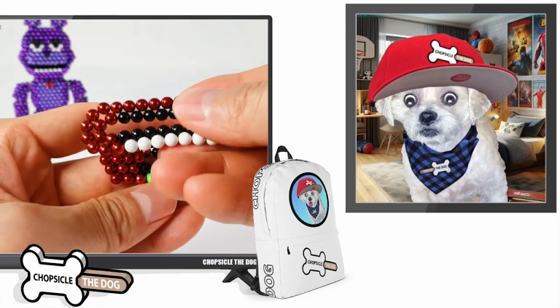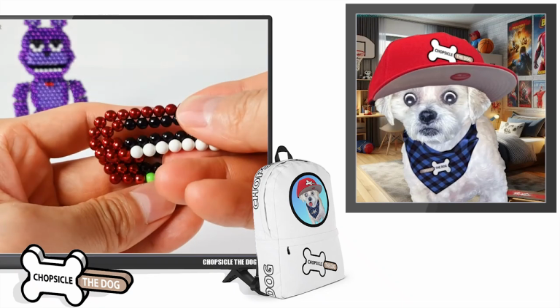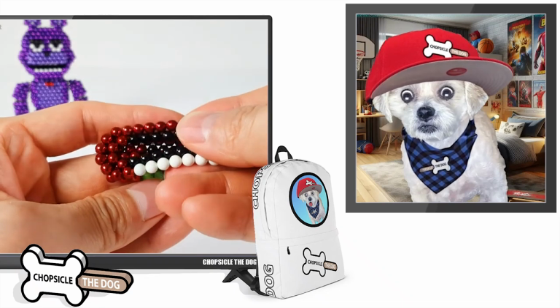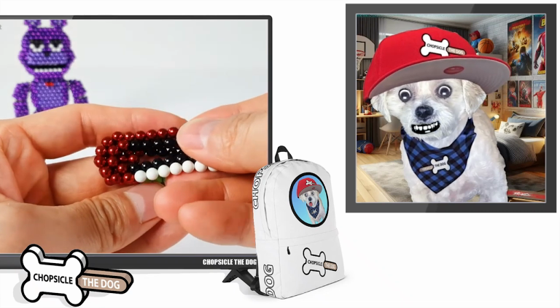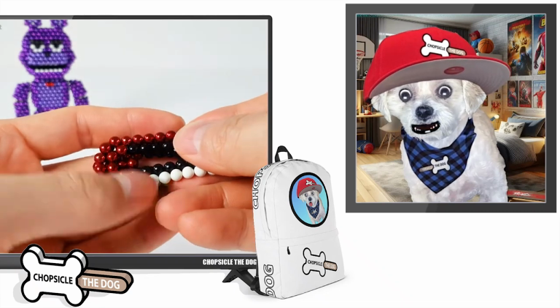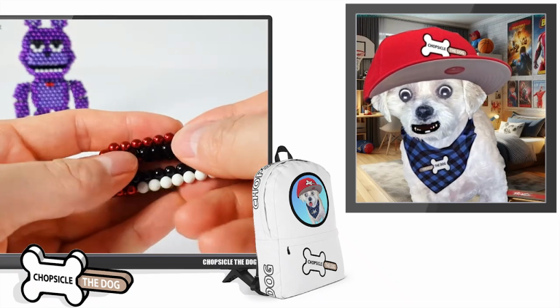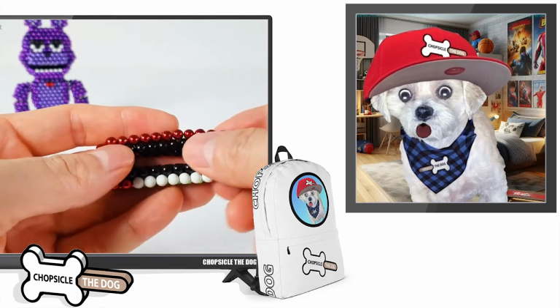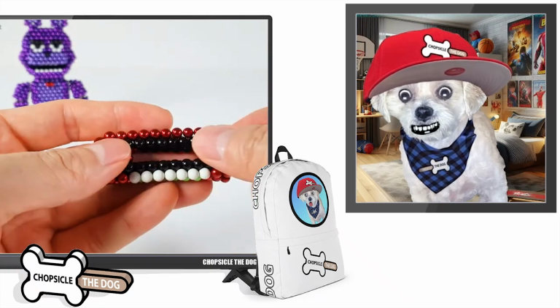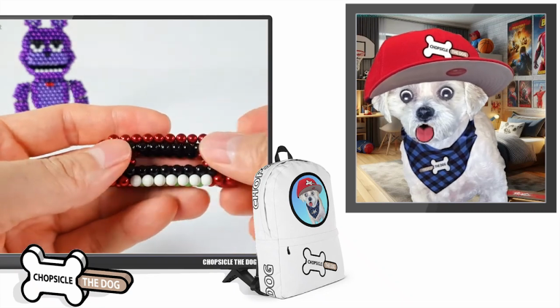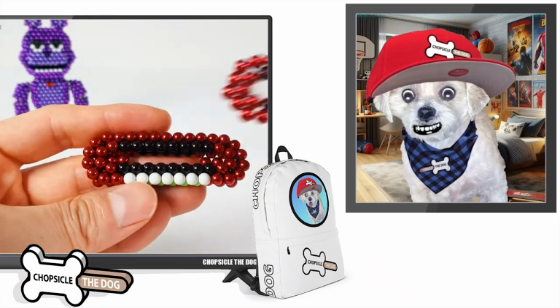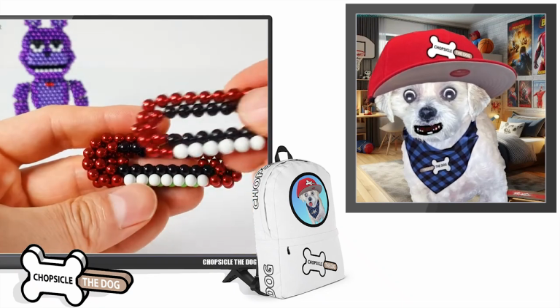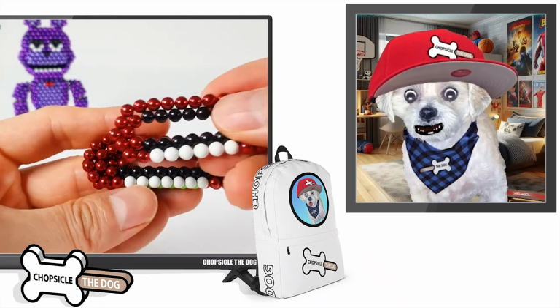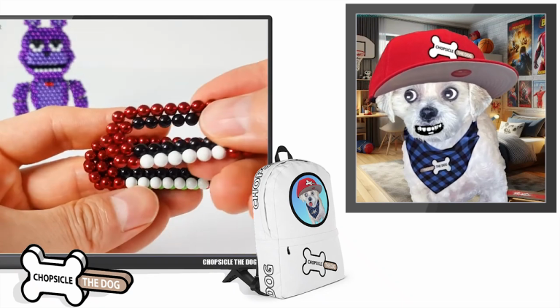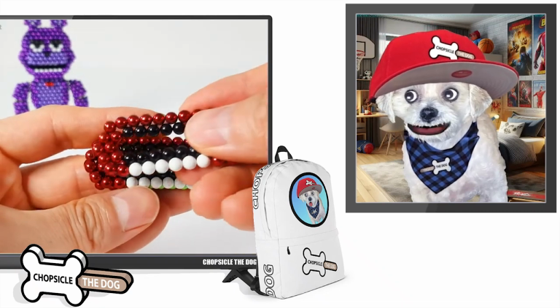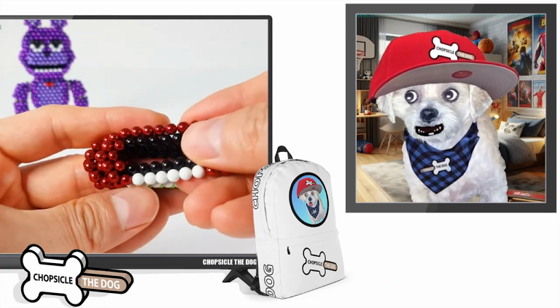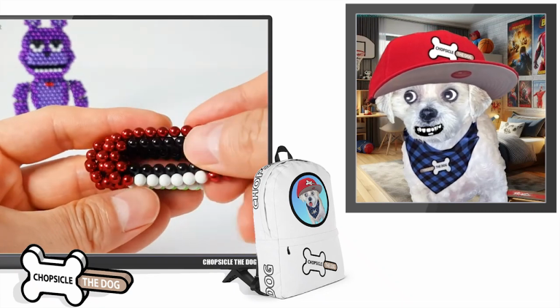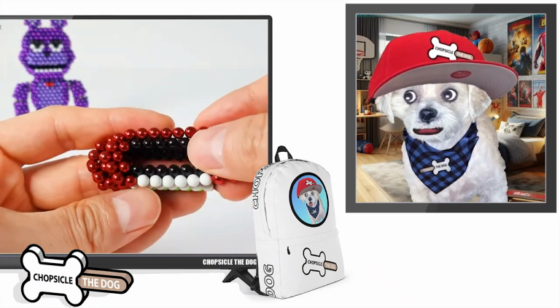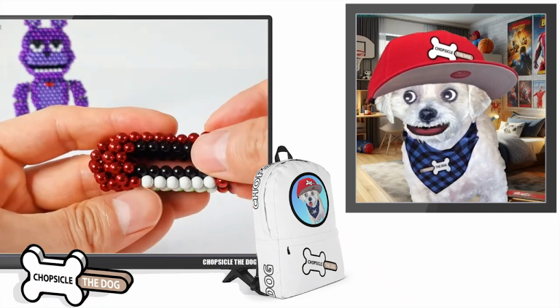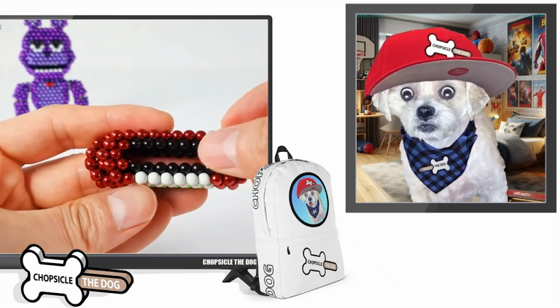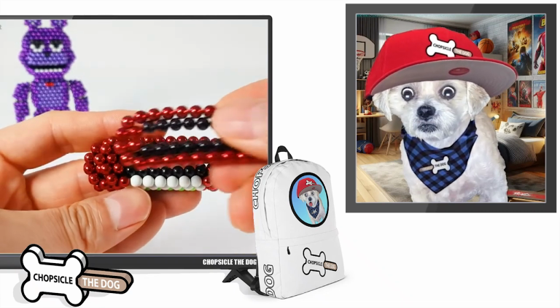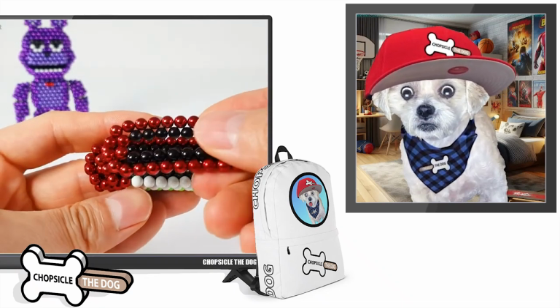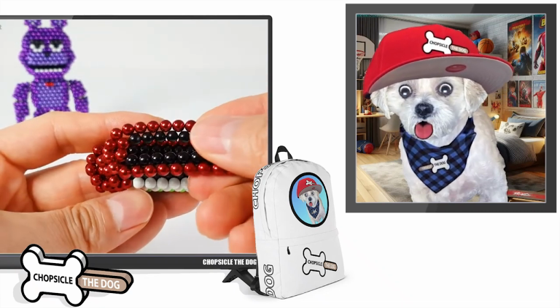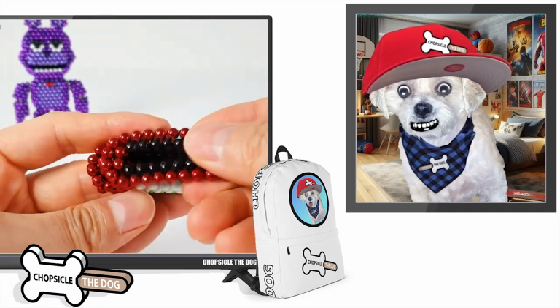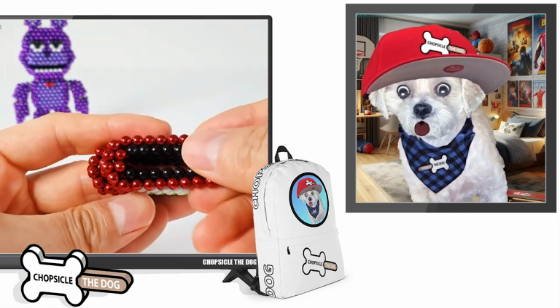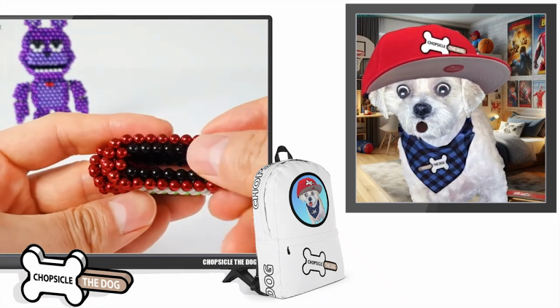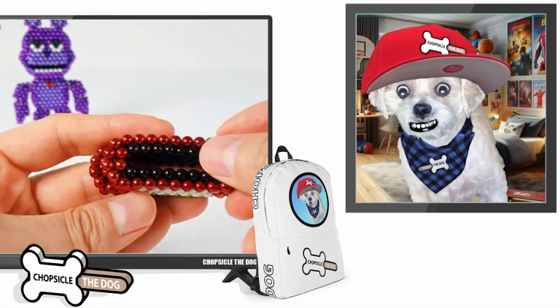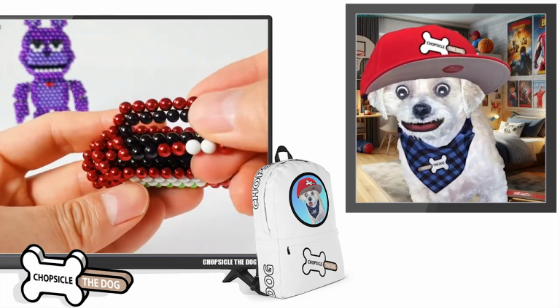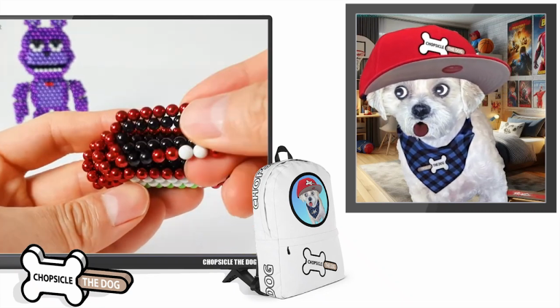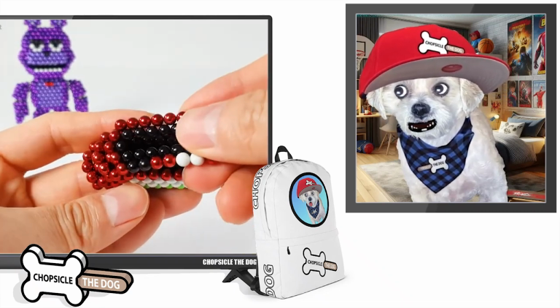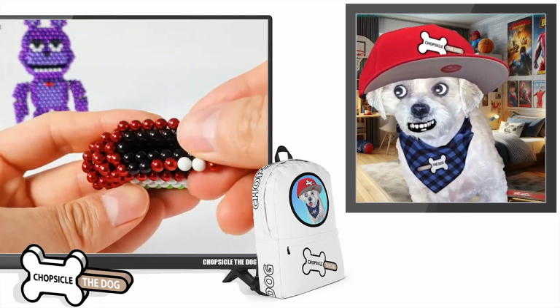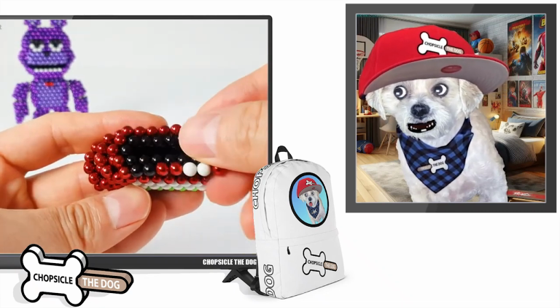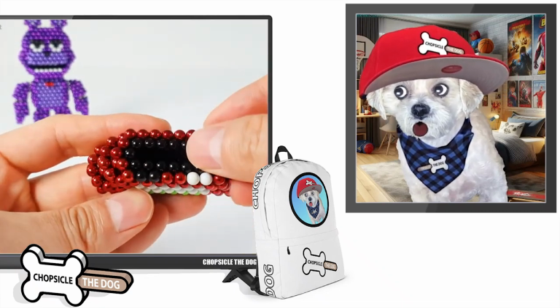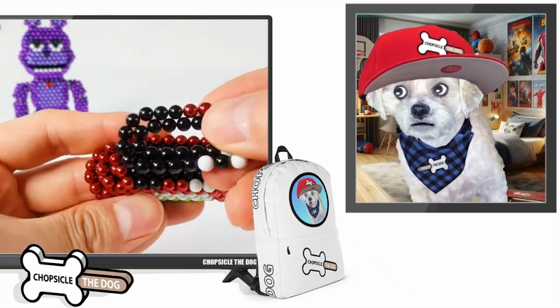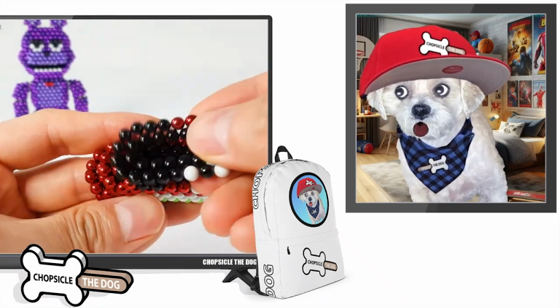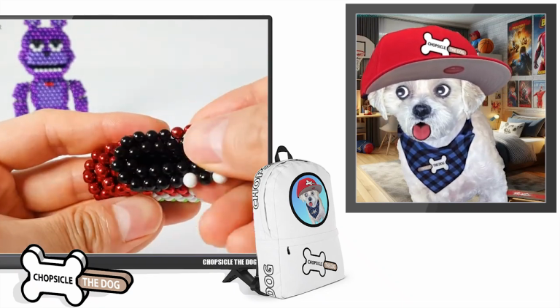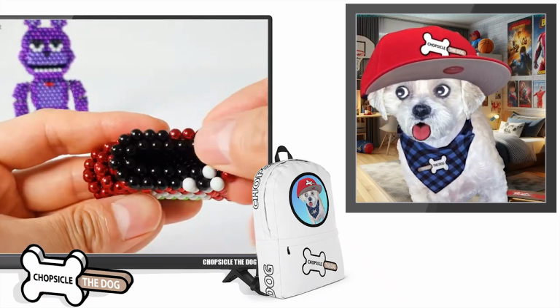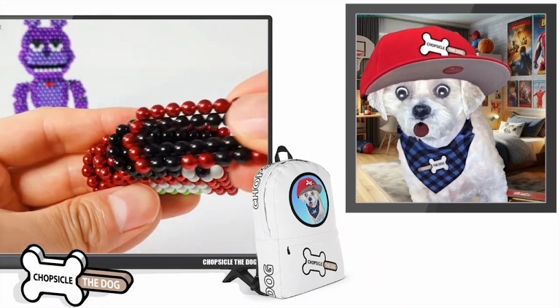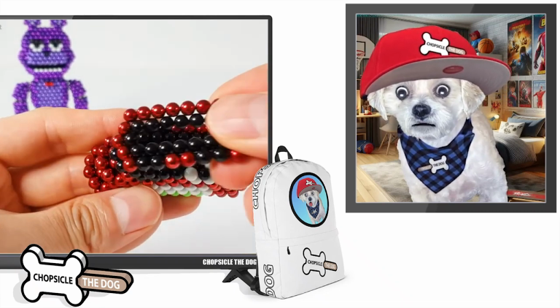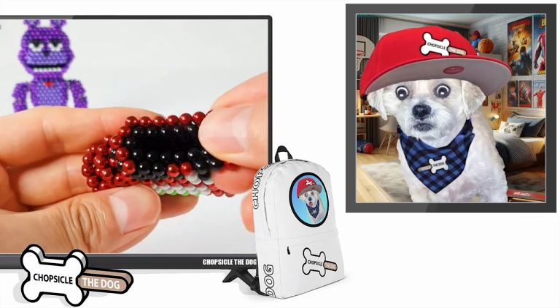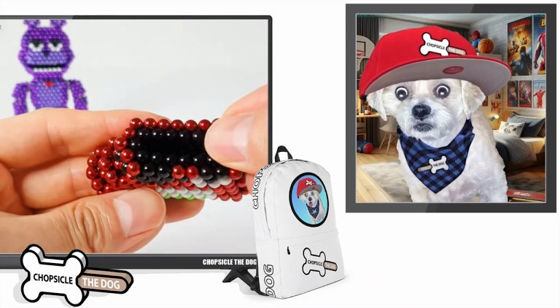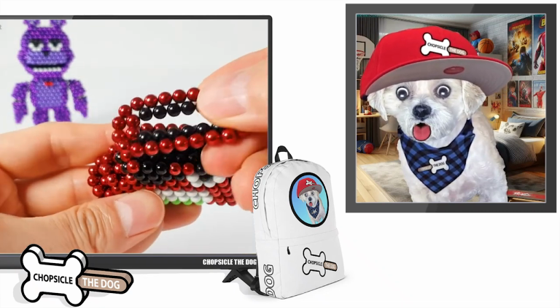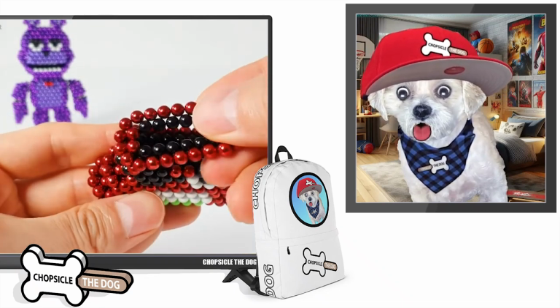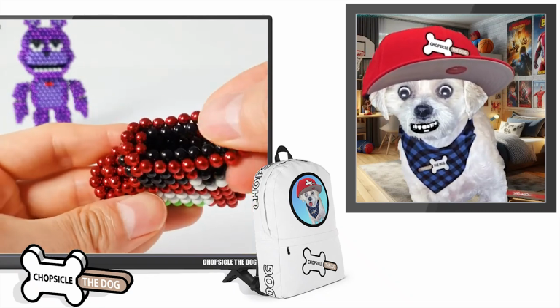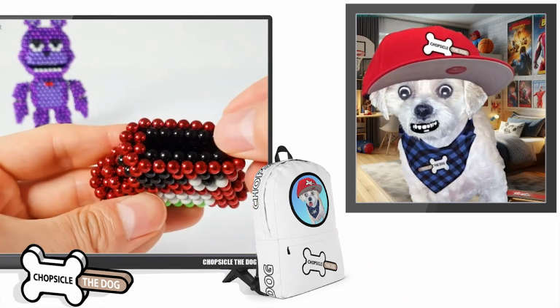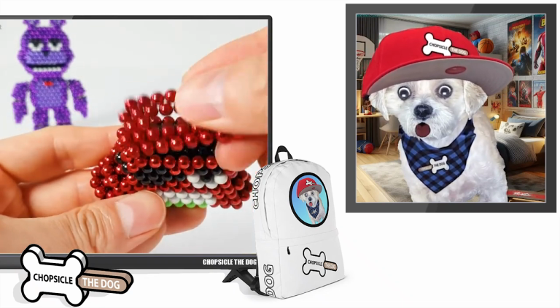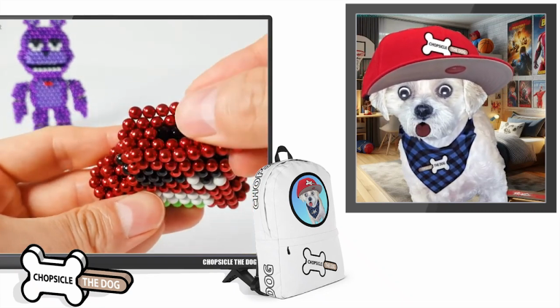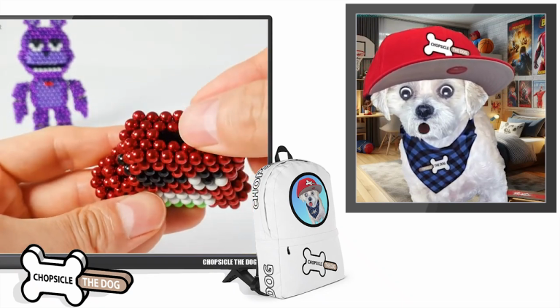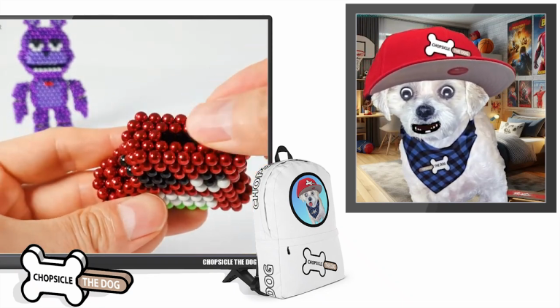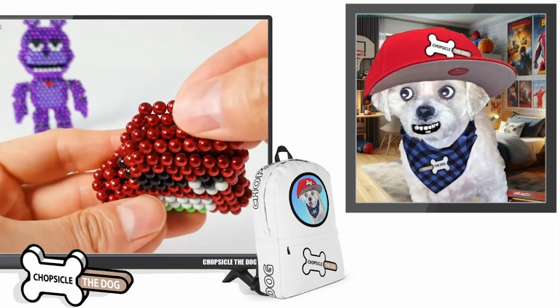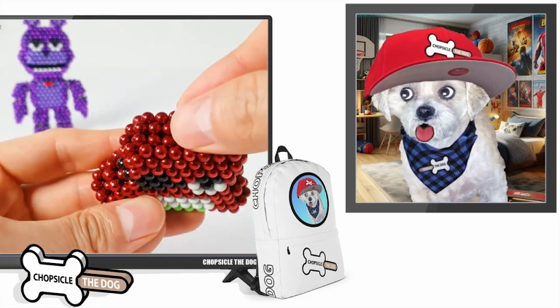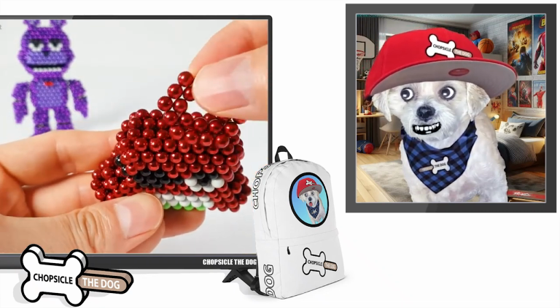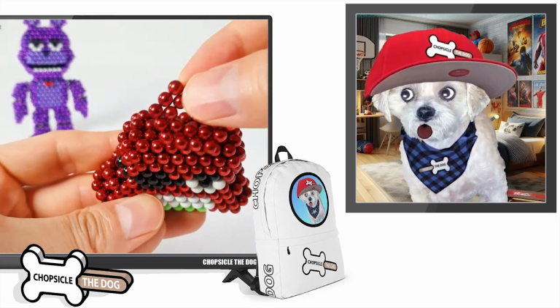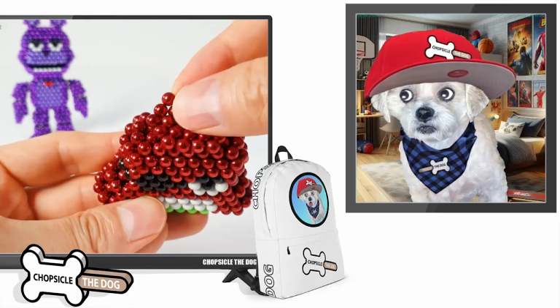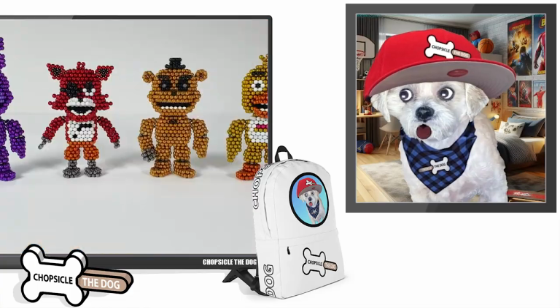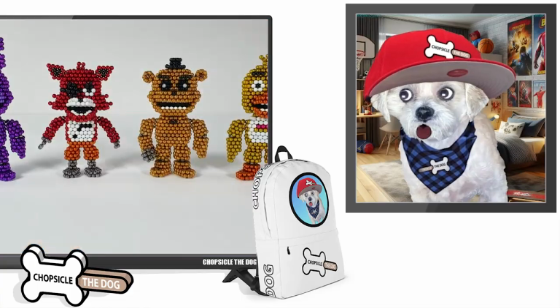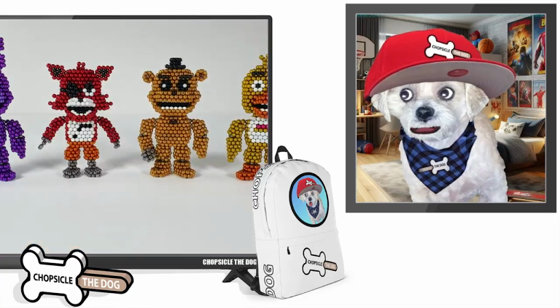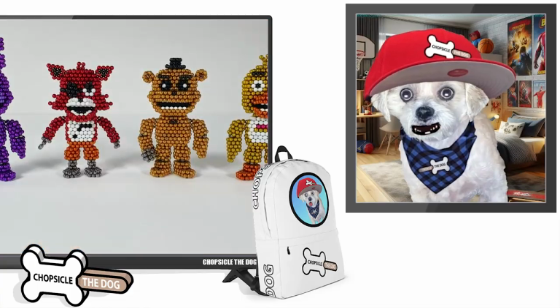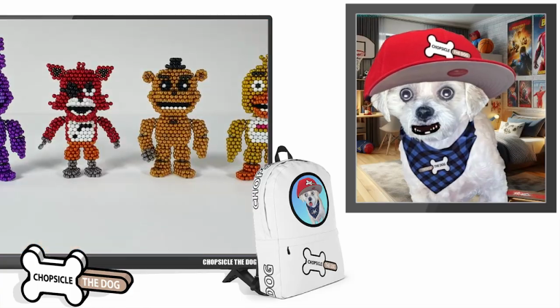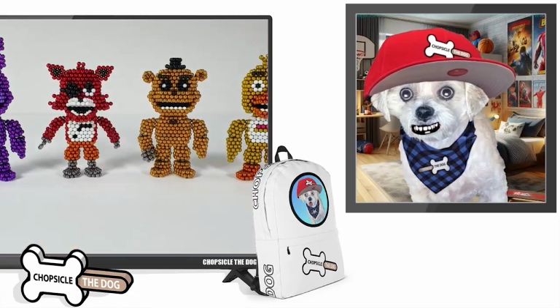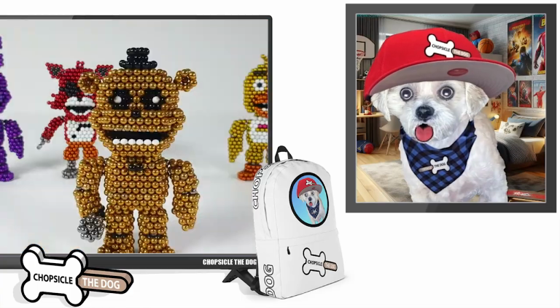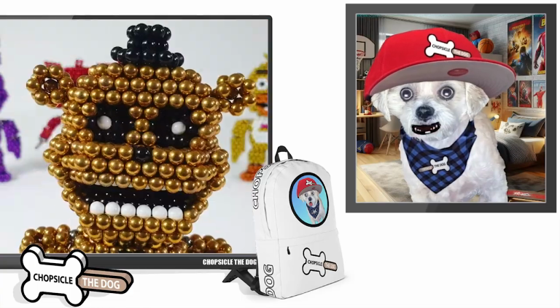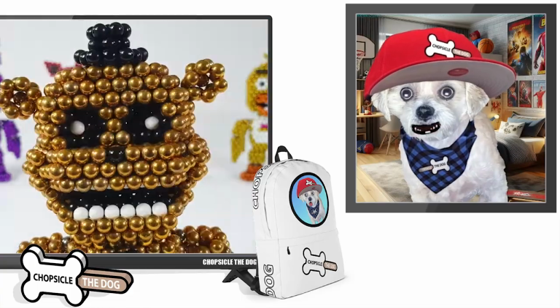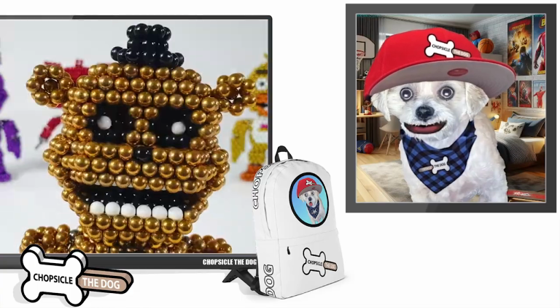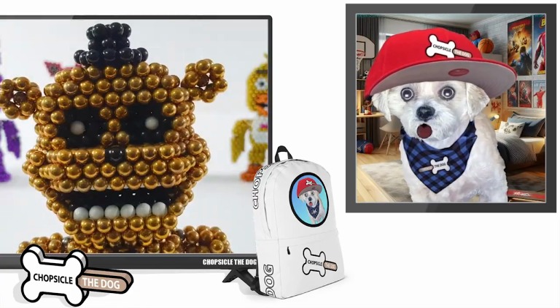With the Five Nights at Freddy's movie out, I thought I would react to FNAF made out of magnet balls. Let's go.